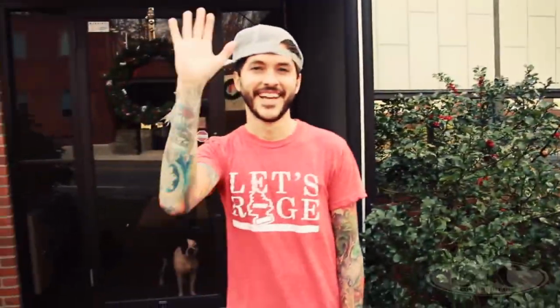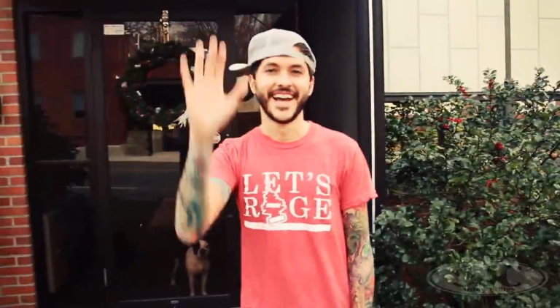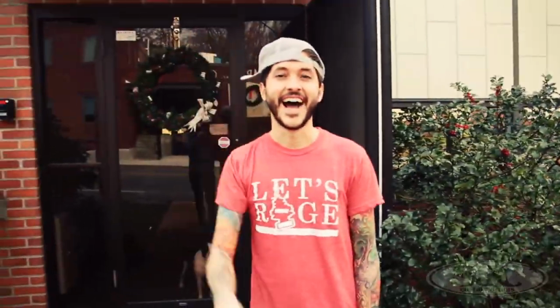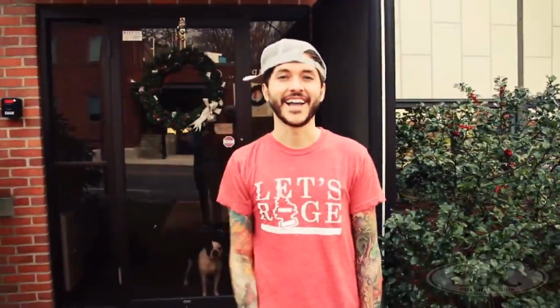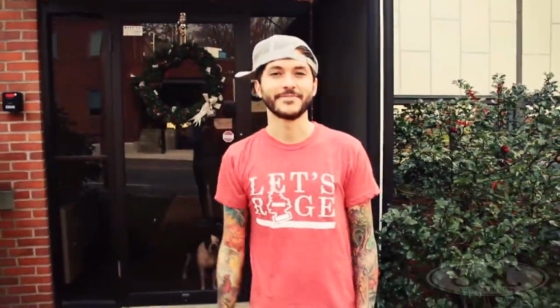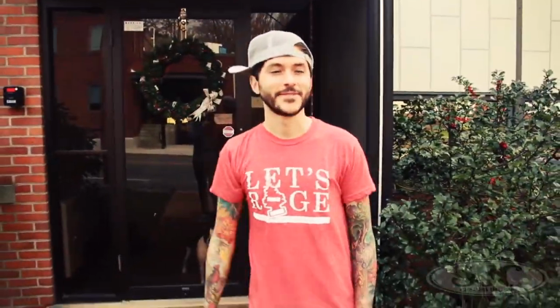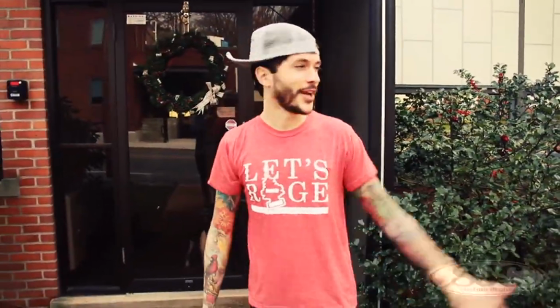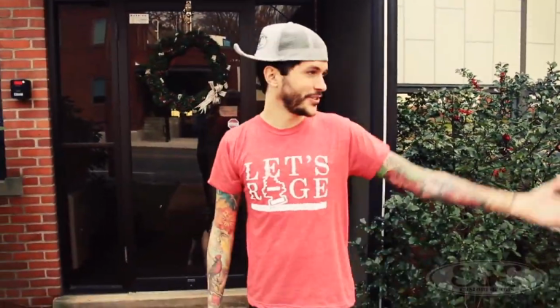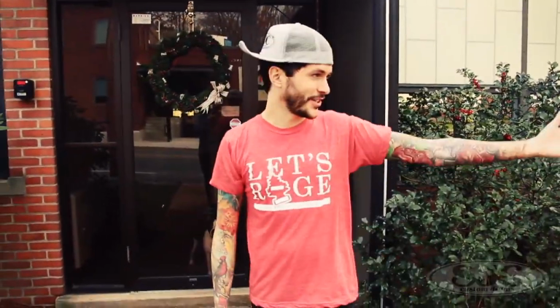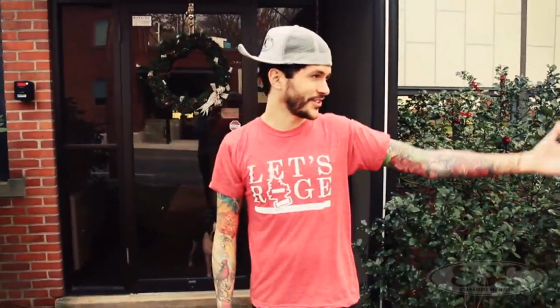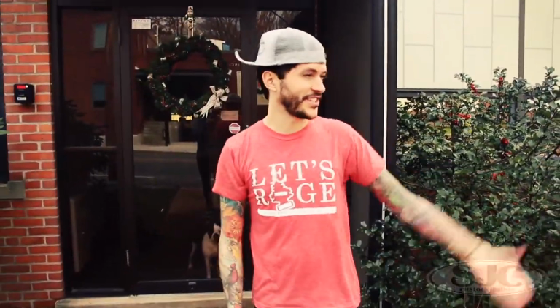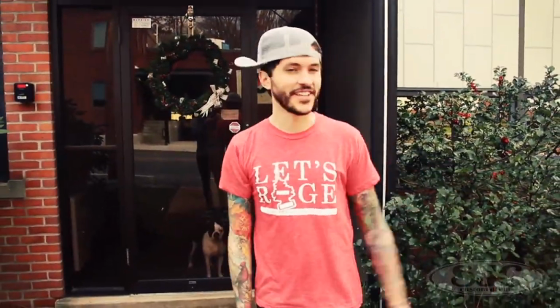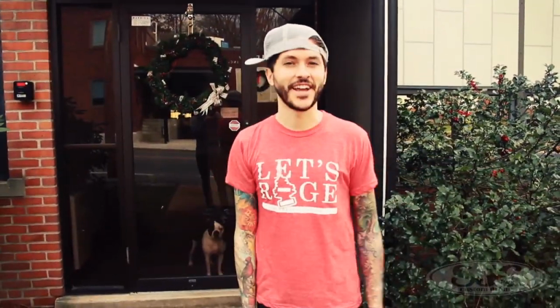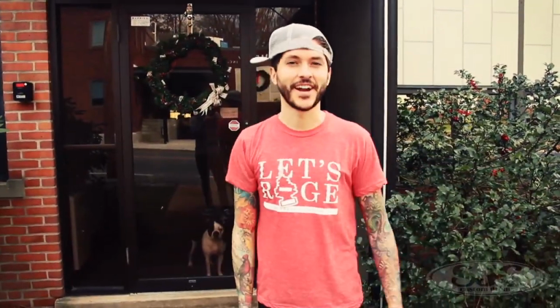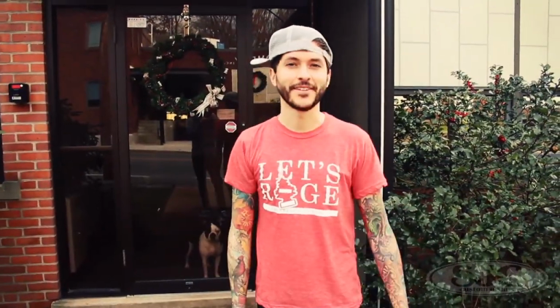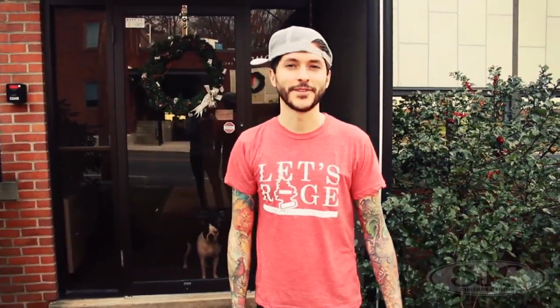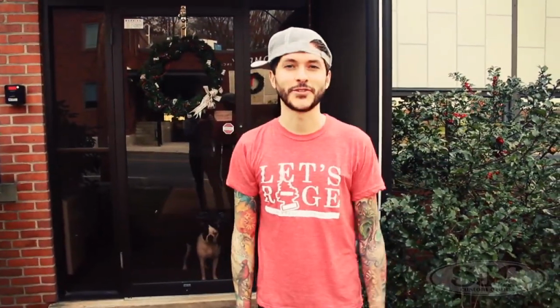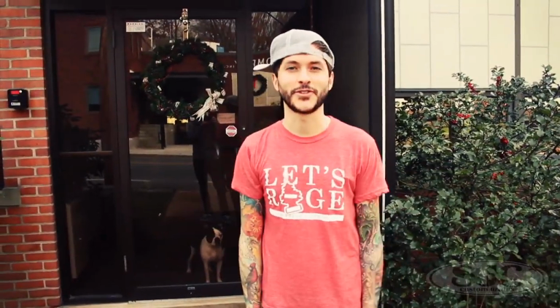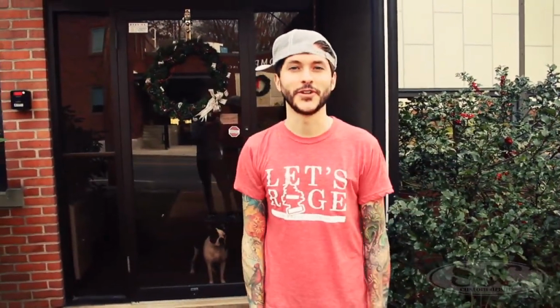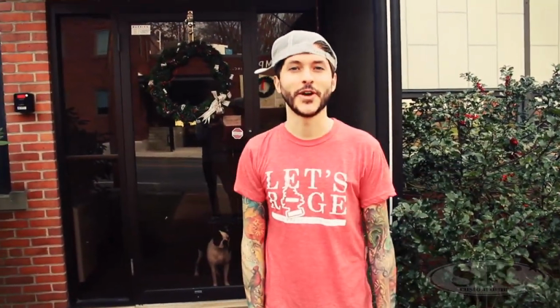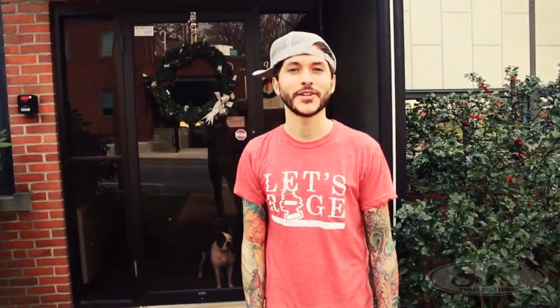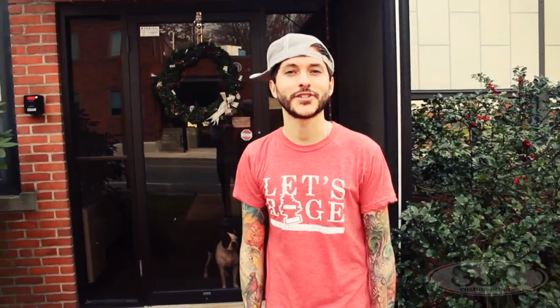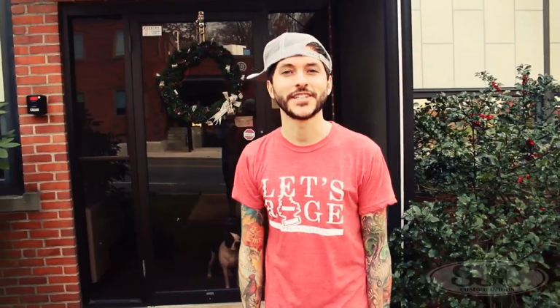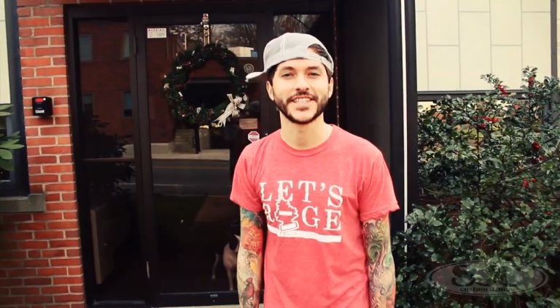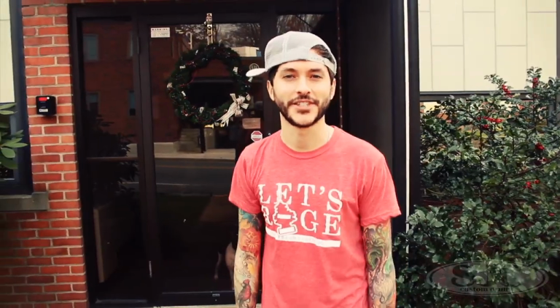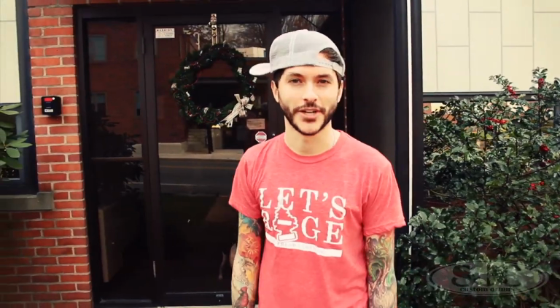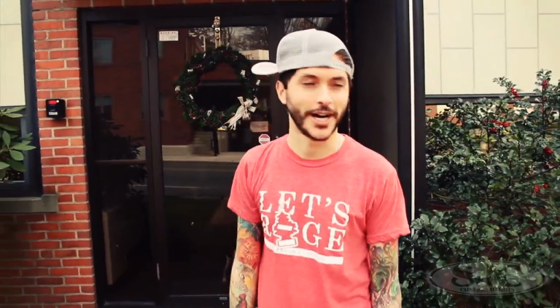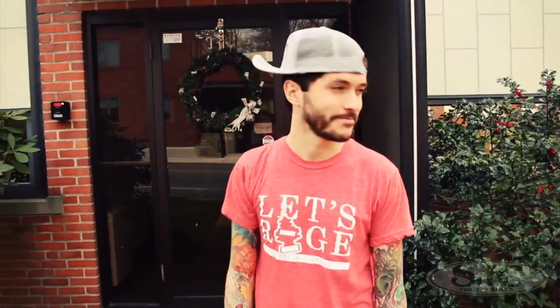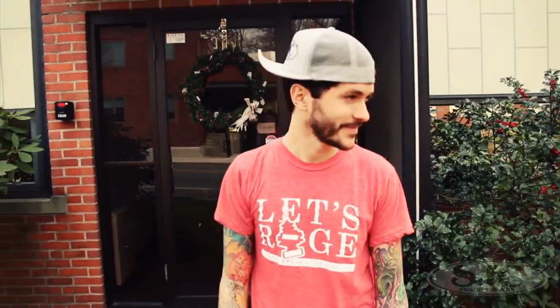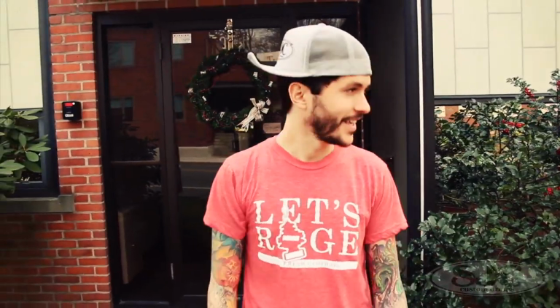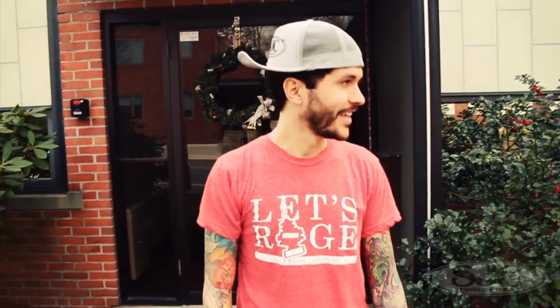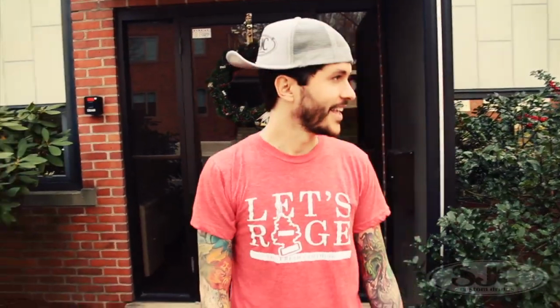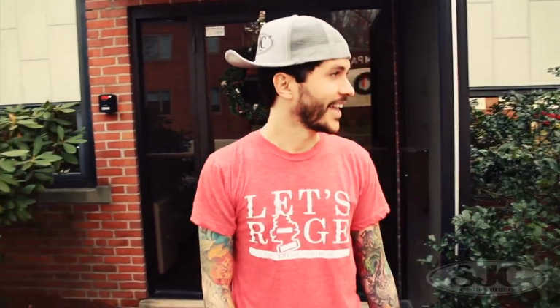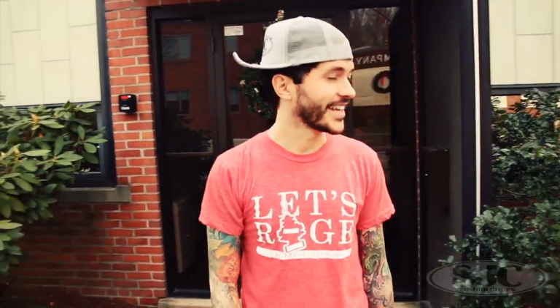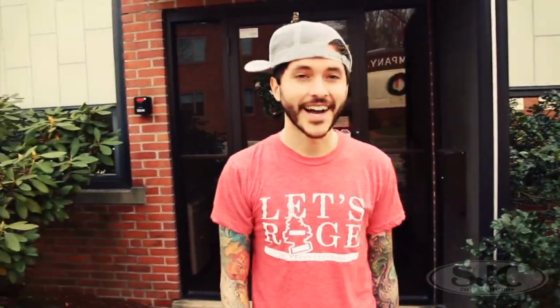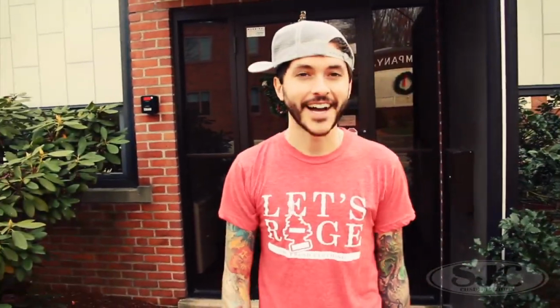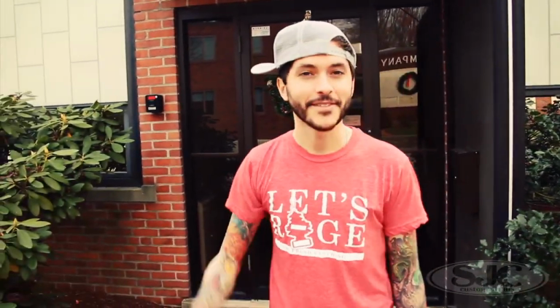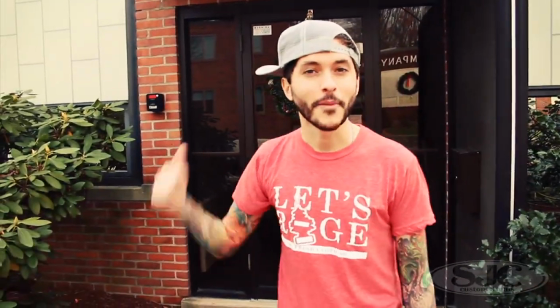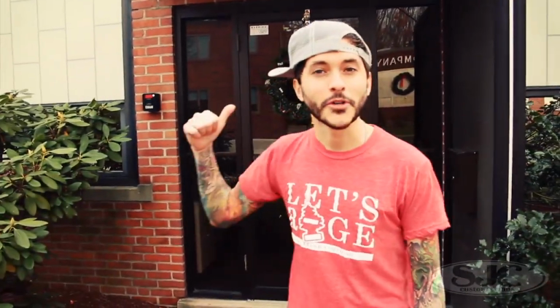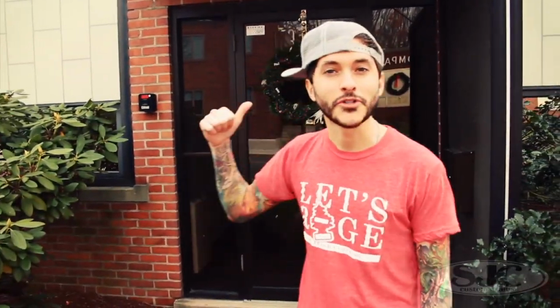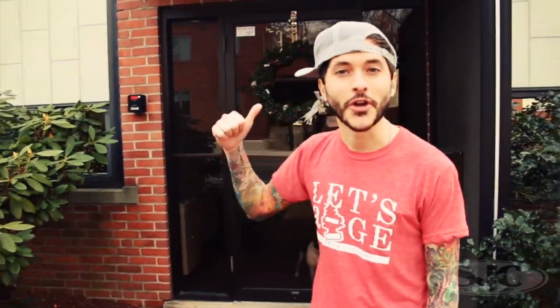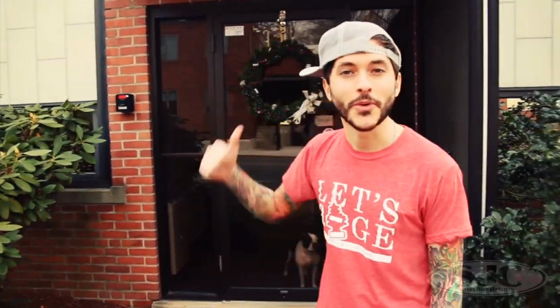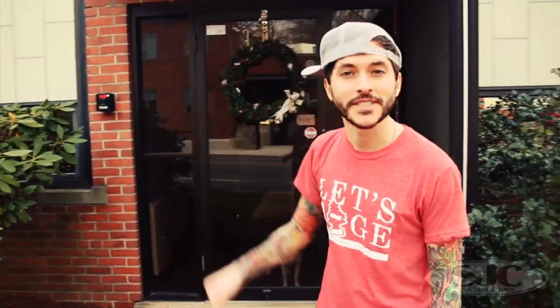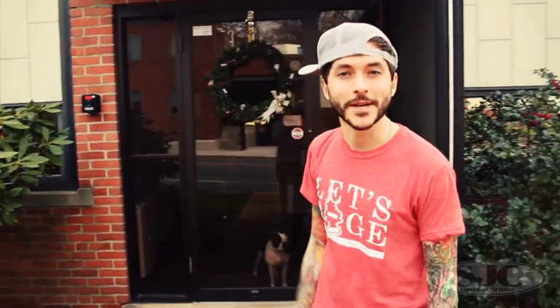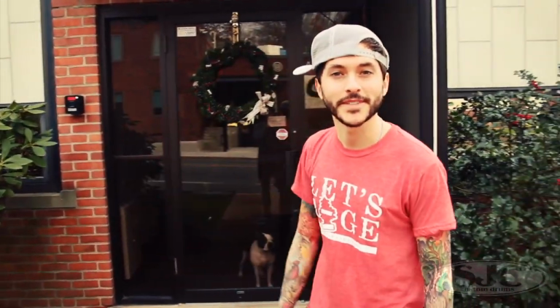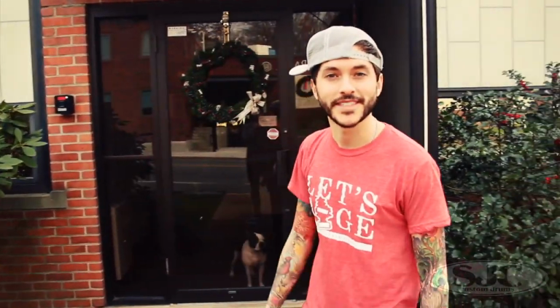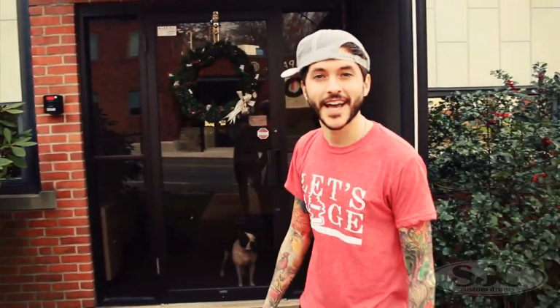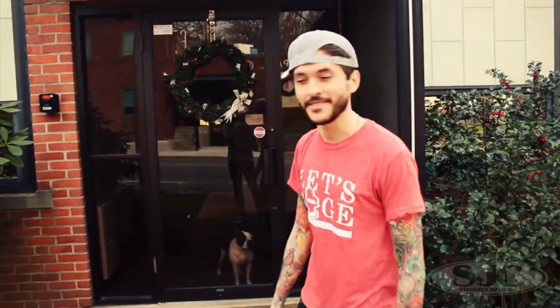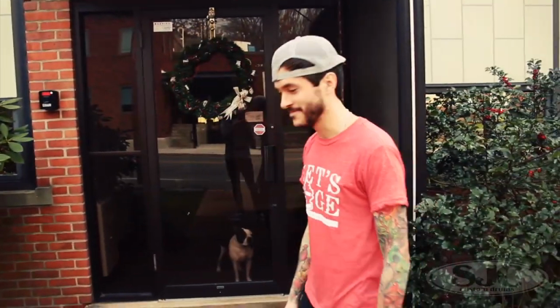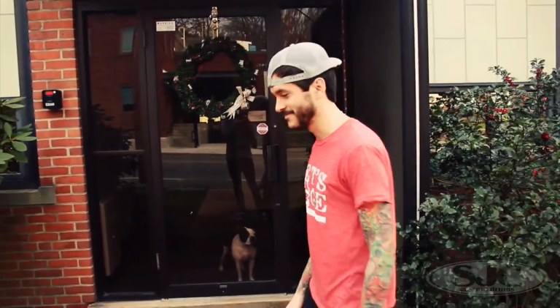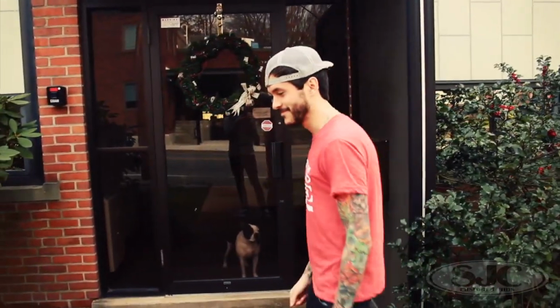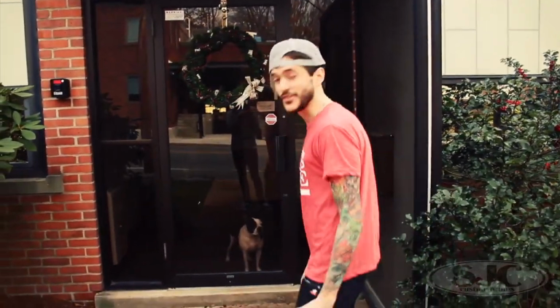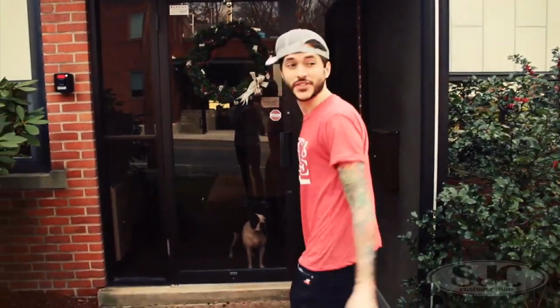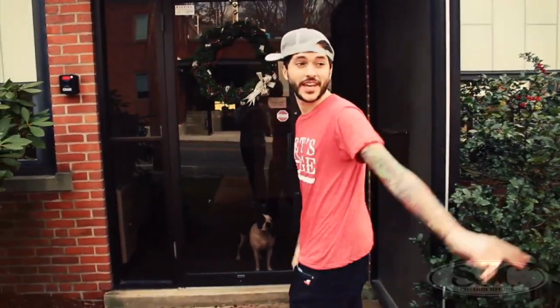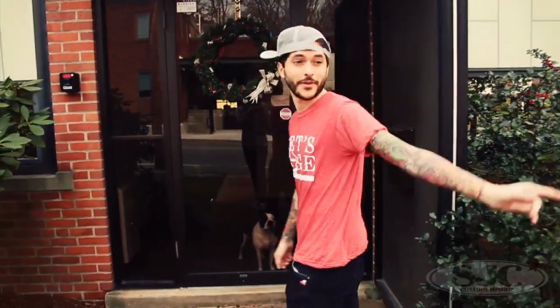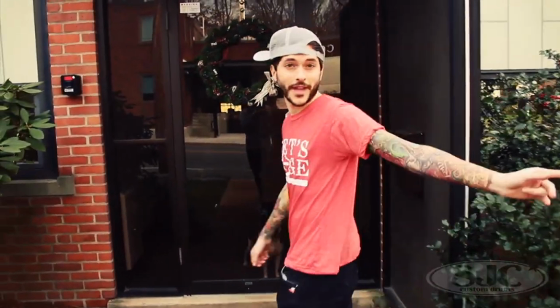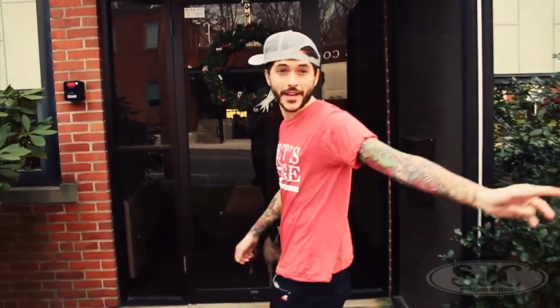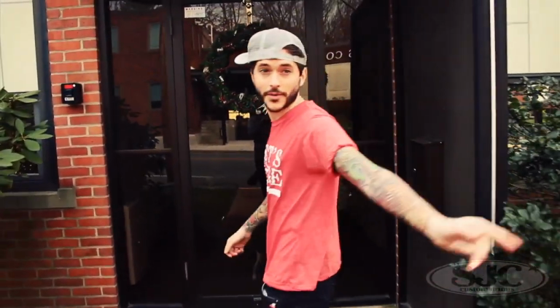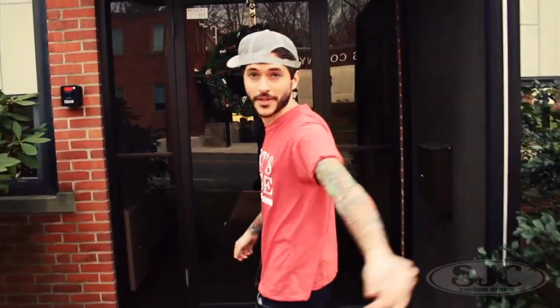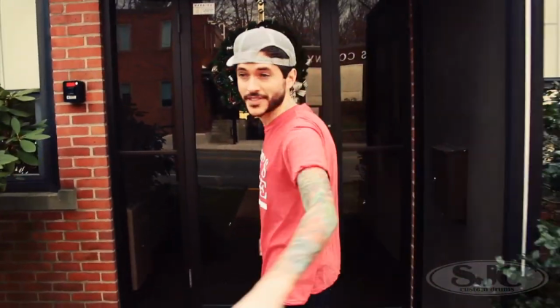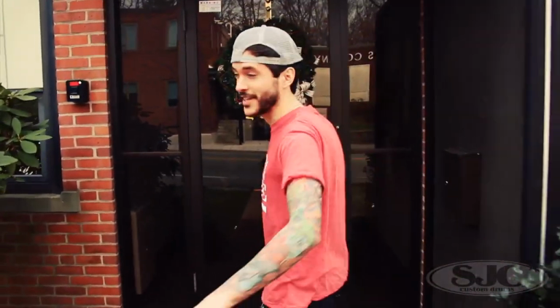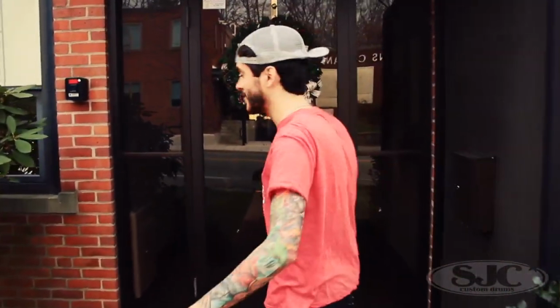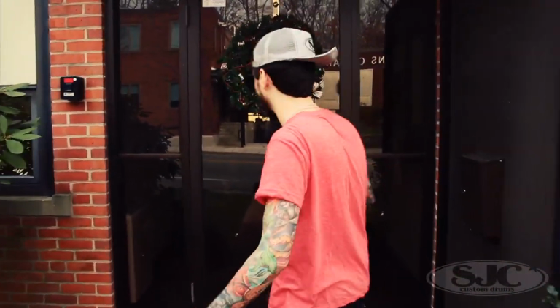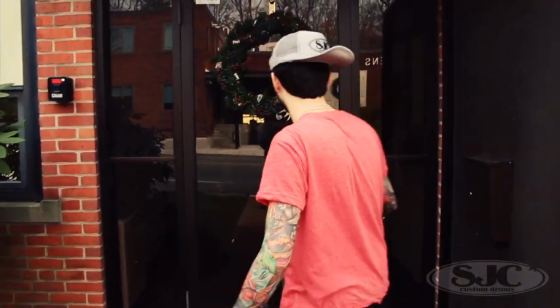This is the new SJC shop and I'm gonna show you what's inside. Just kidding, we're getting a real sign soon.